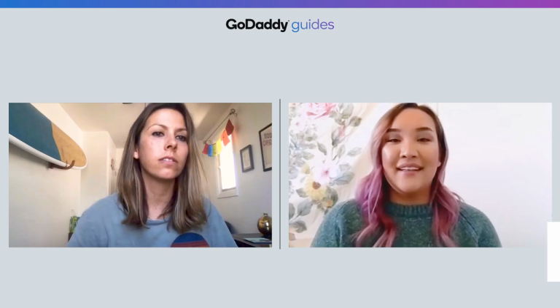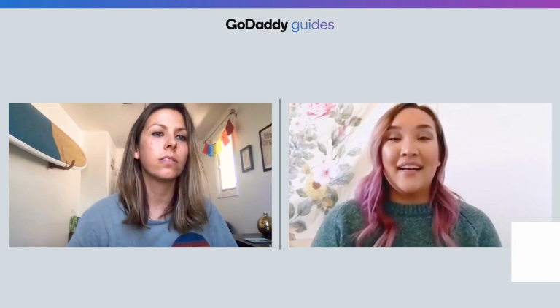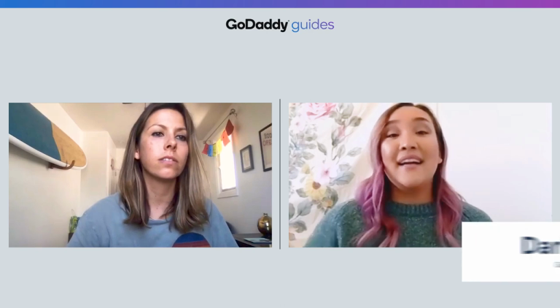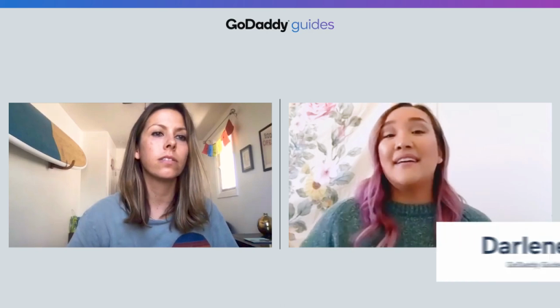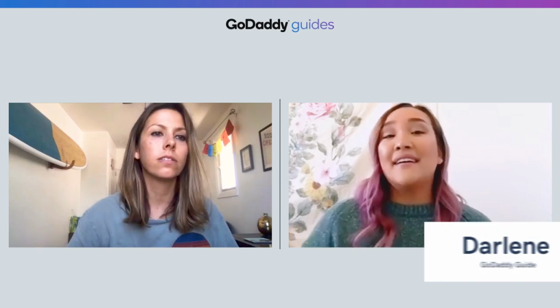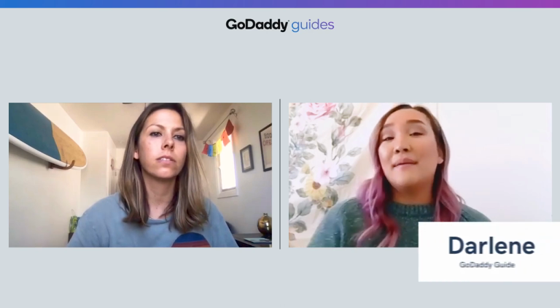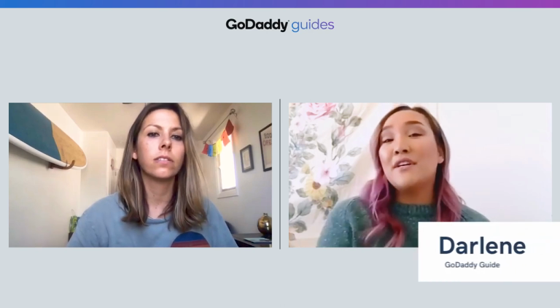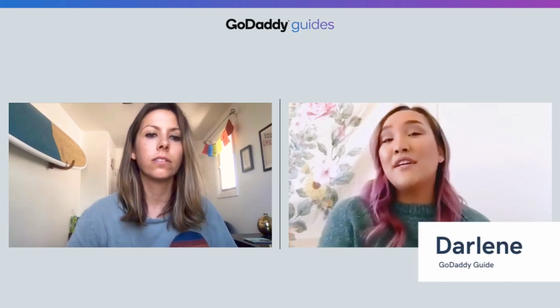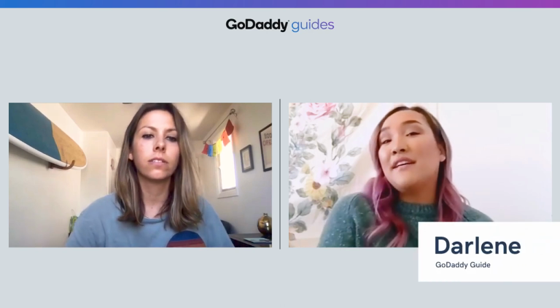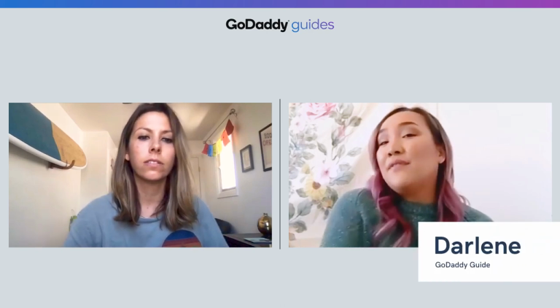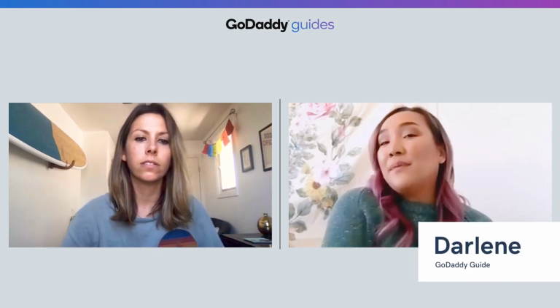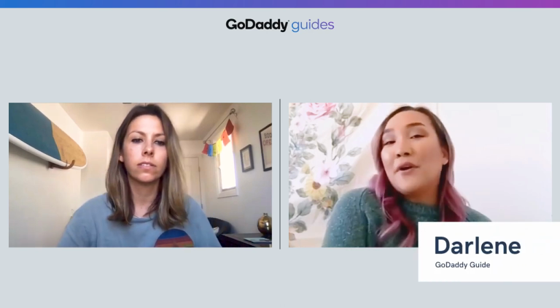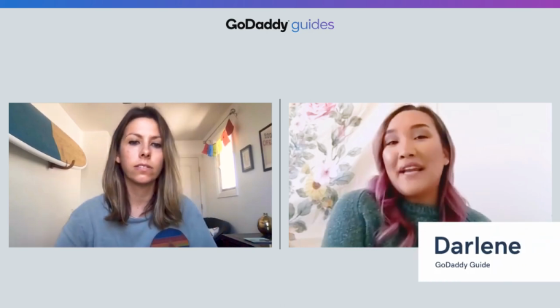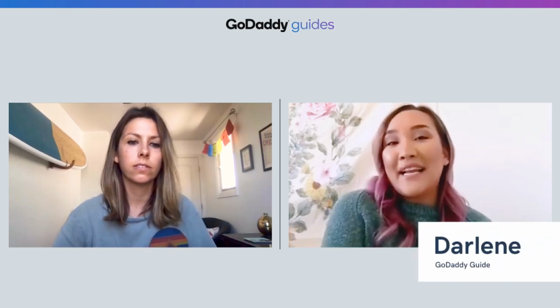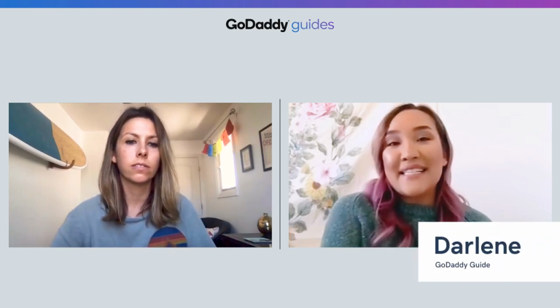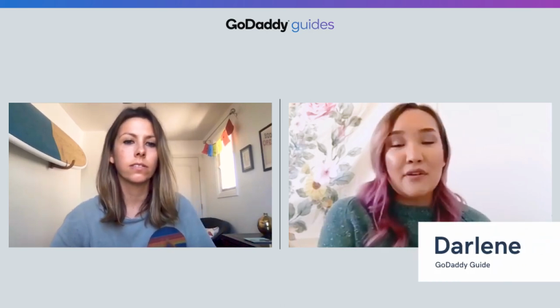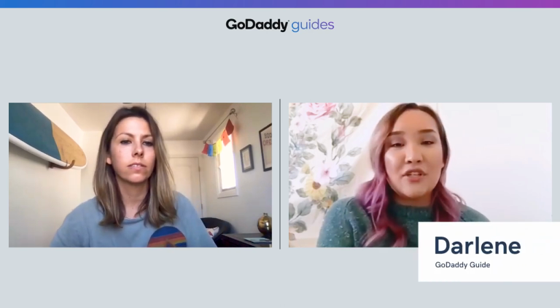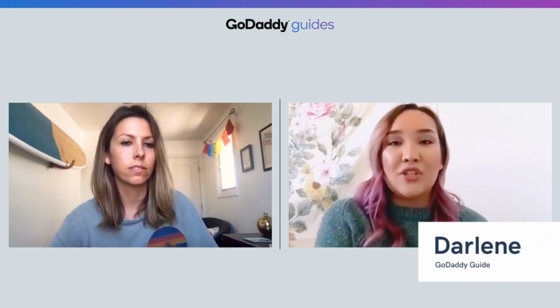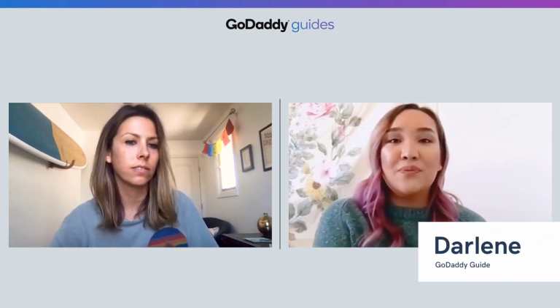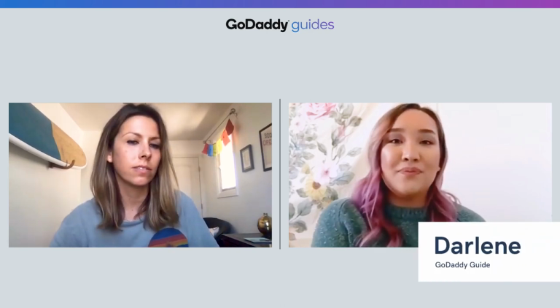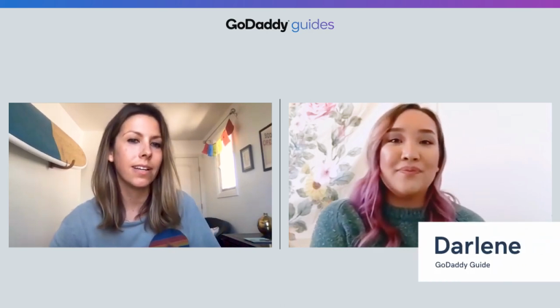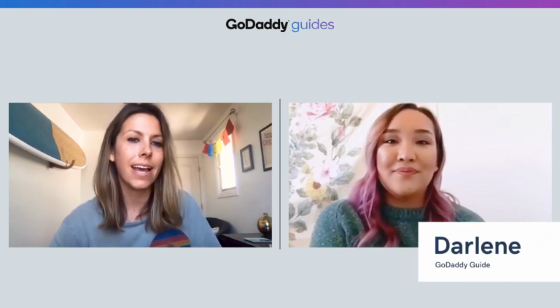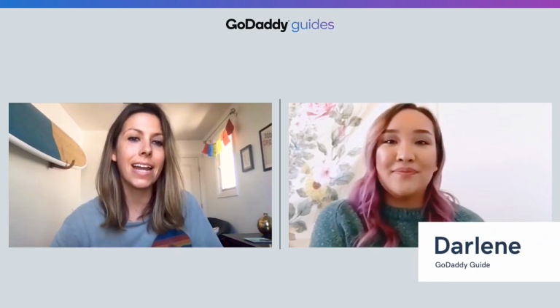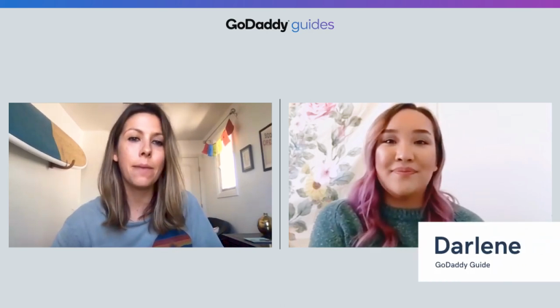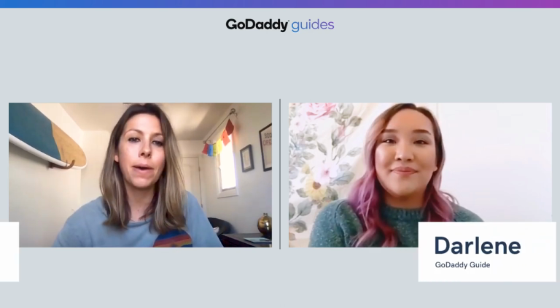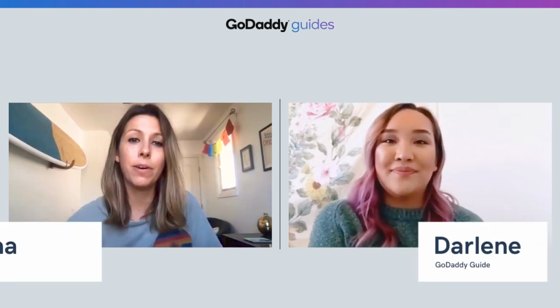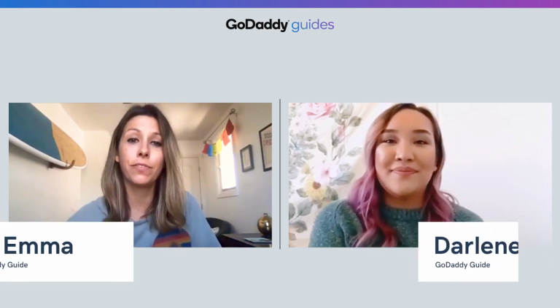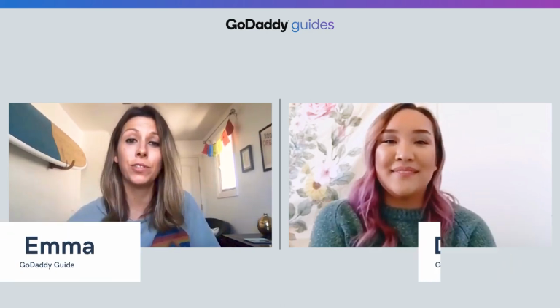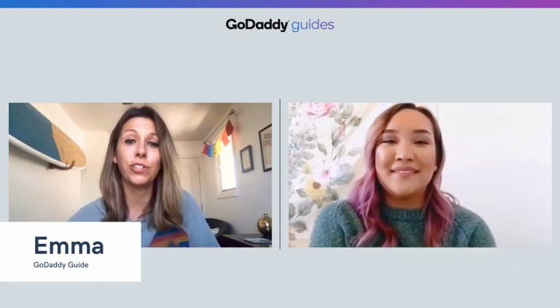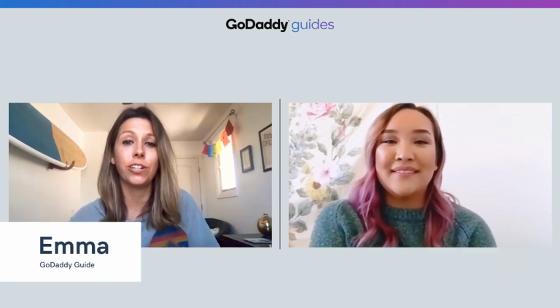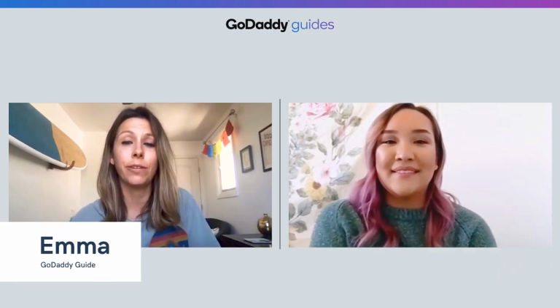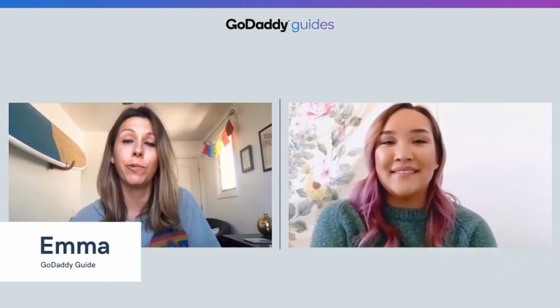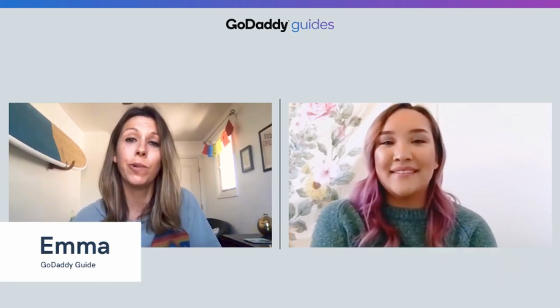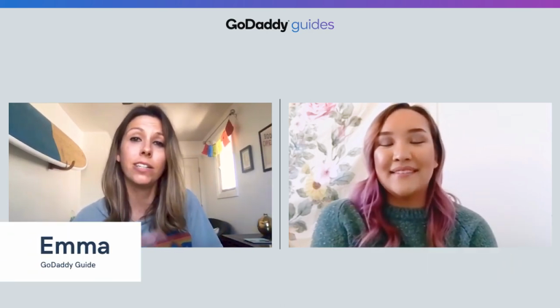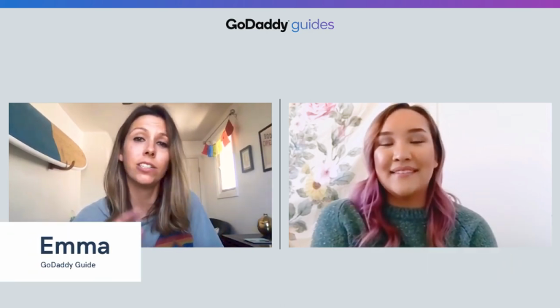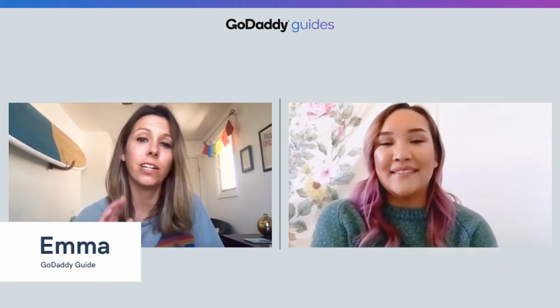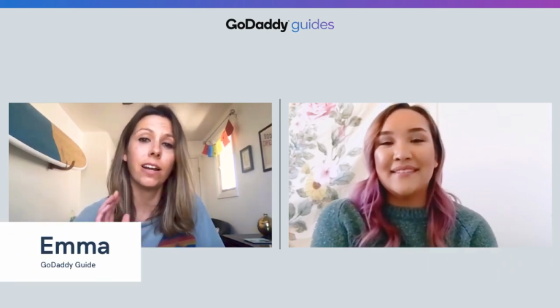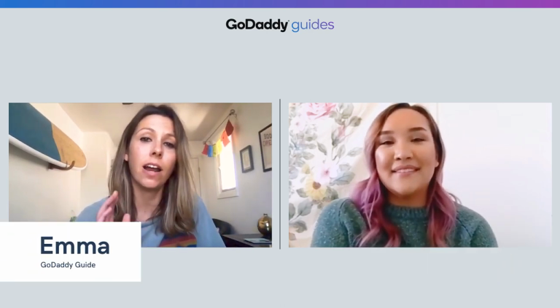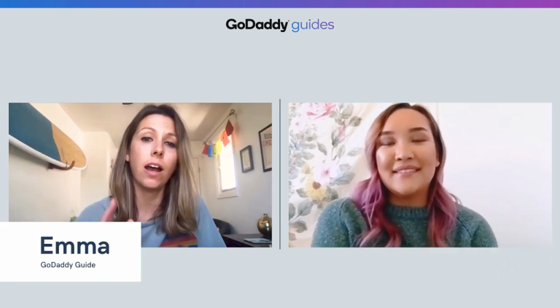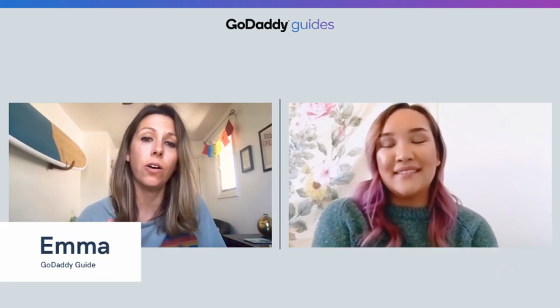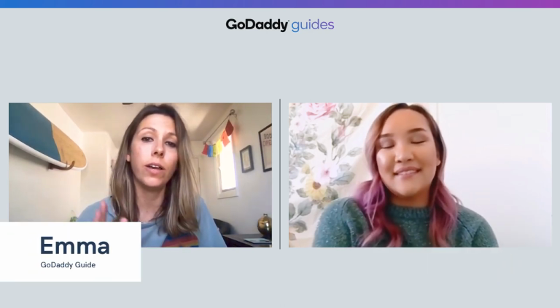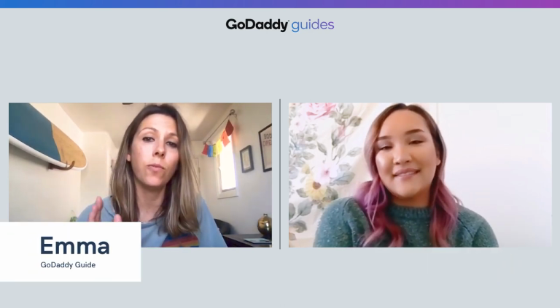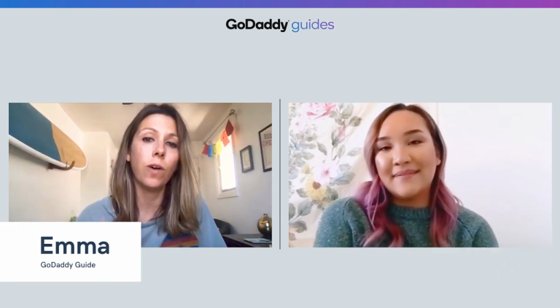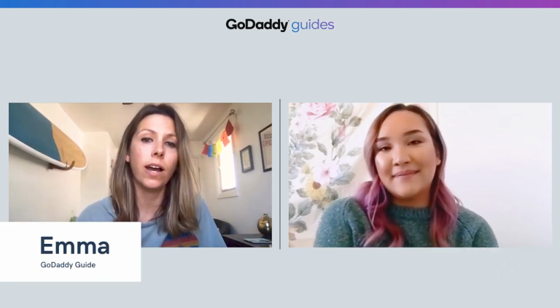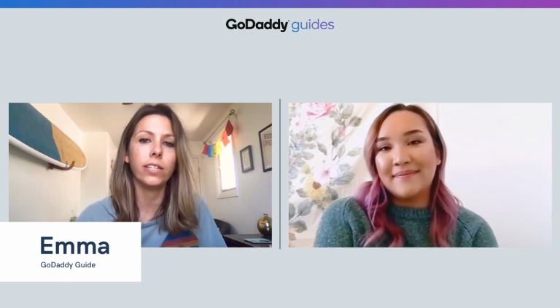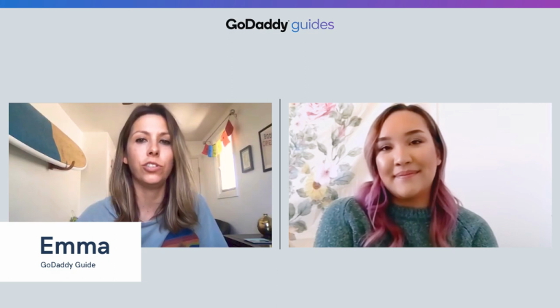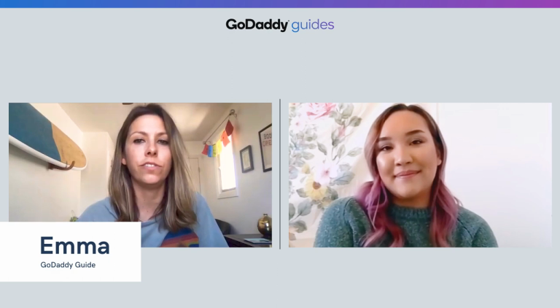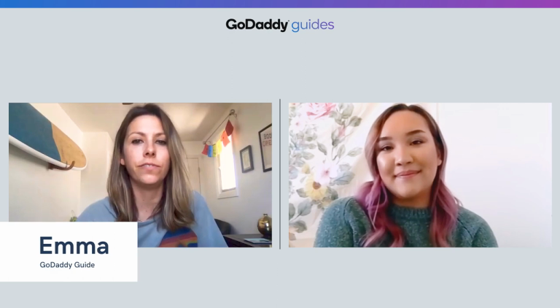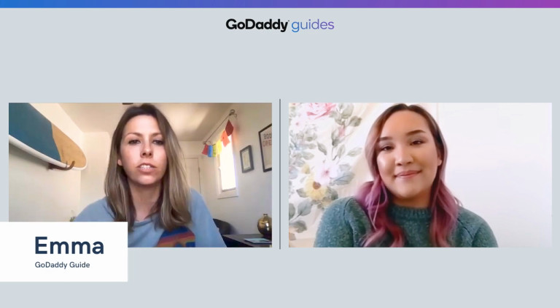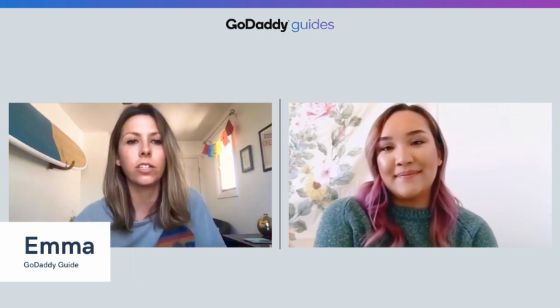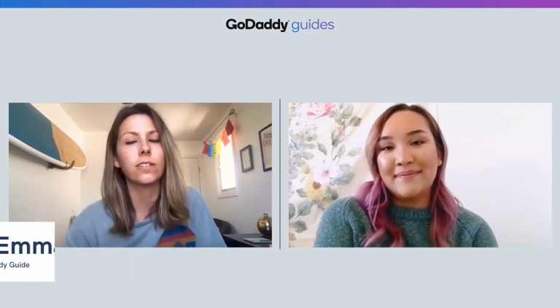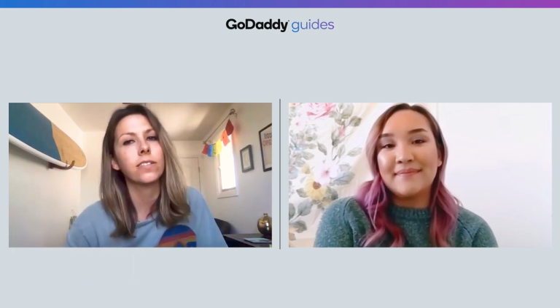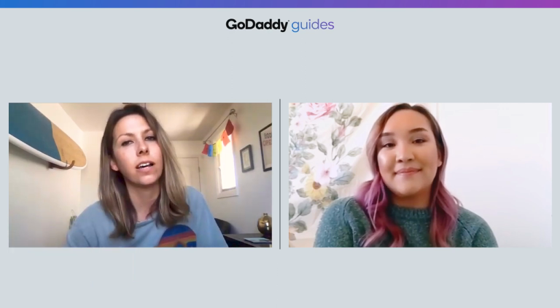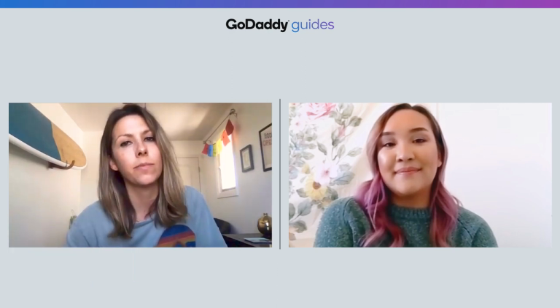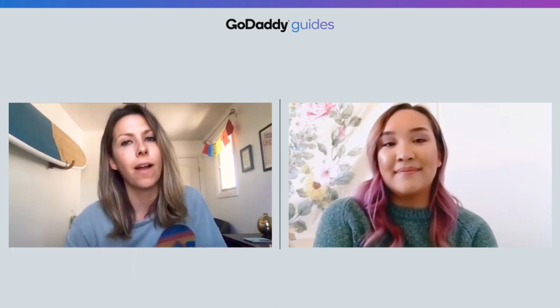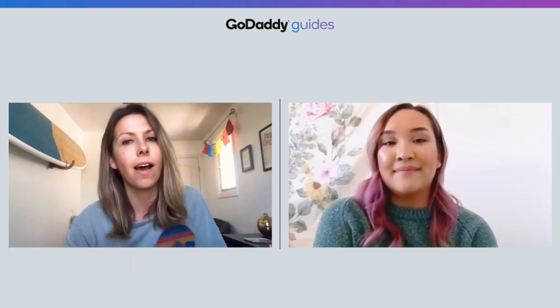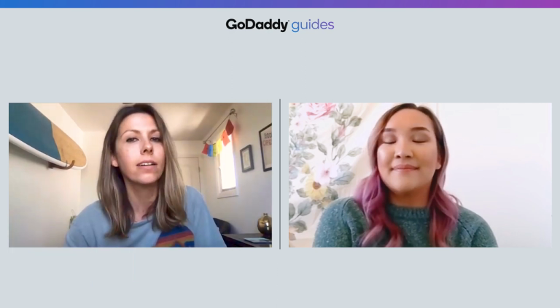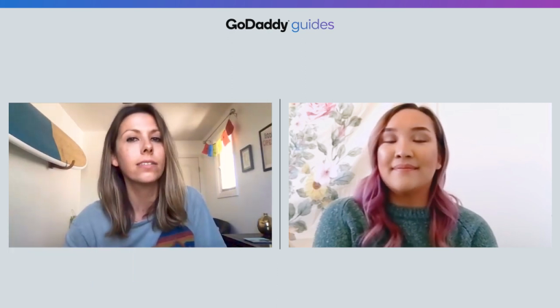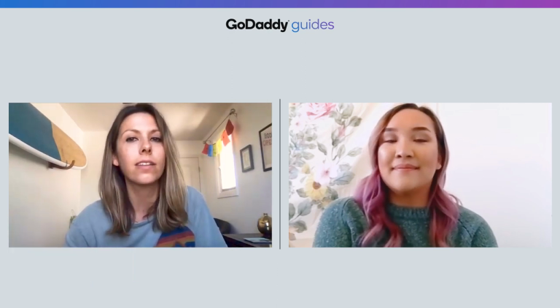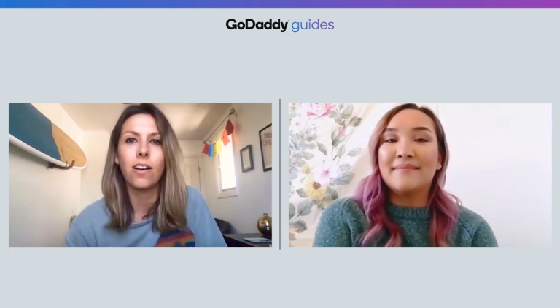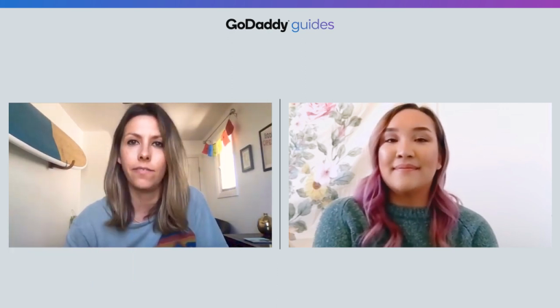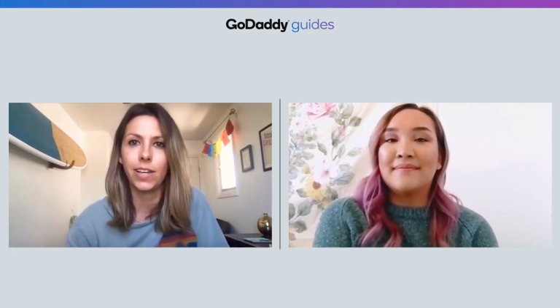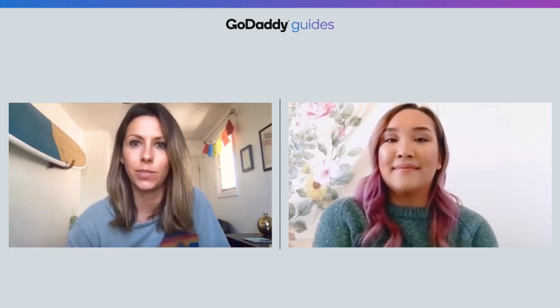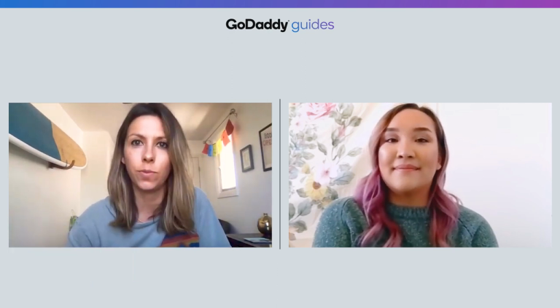Hi, I'm Darlene from GoDaddy's How-To. And I'm Emma from The Journey. We want to share how and why you should feature or sell your products on Facebook.